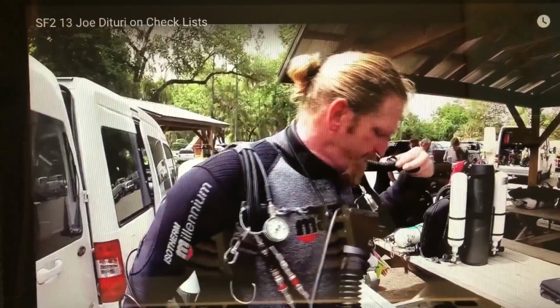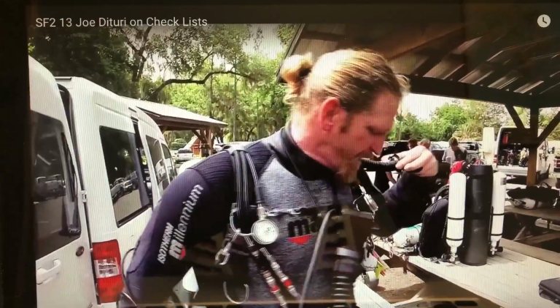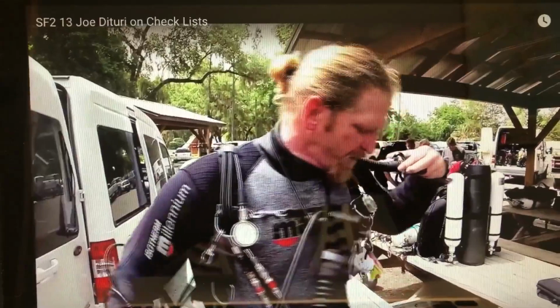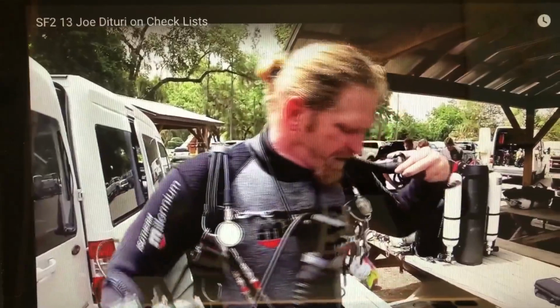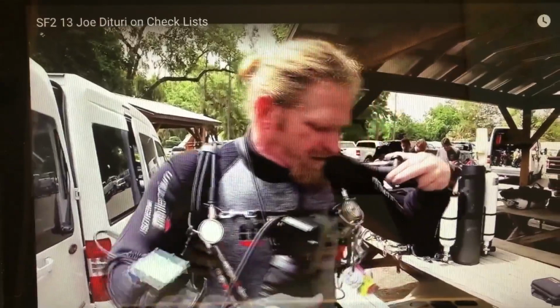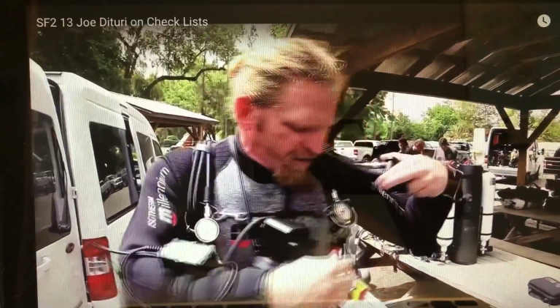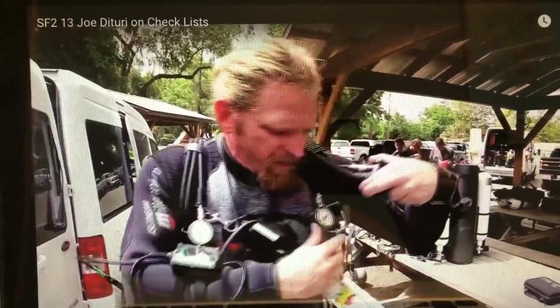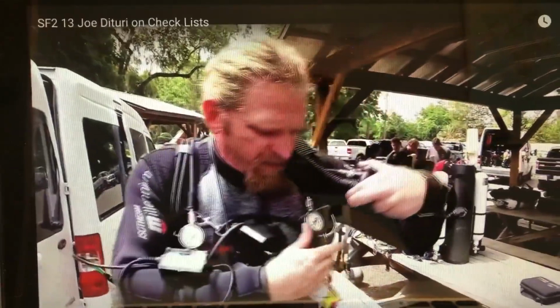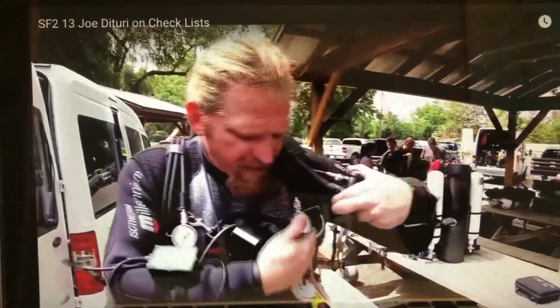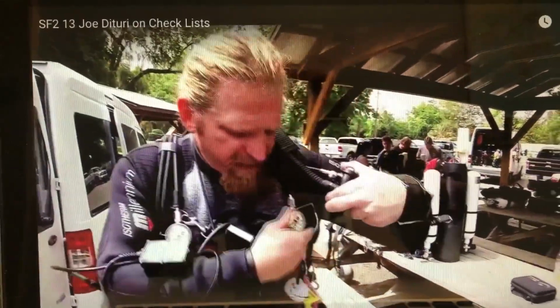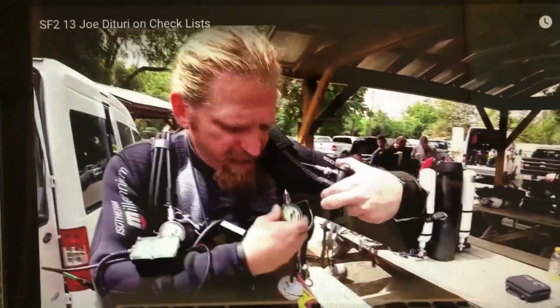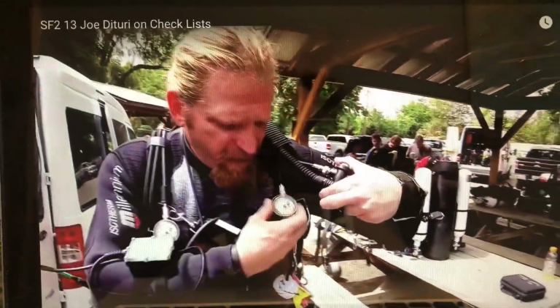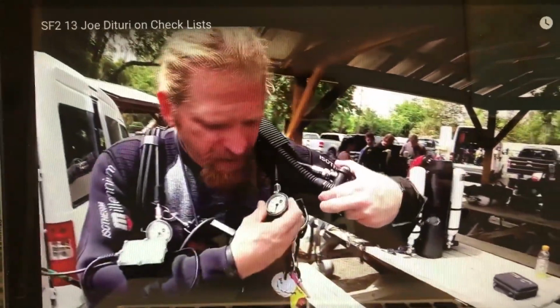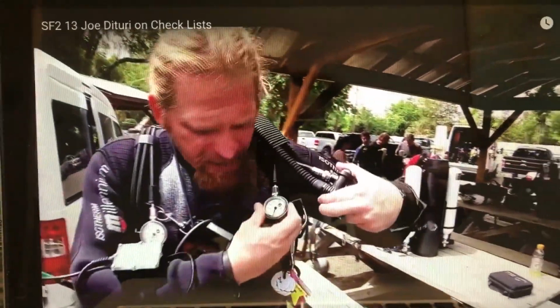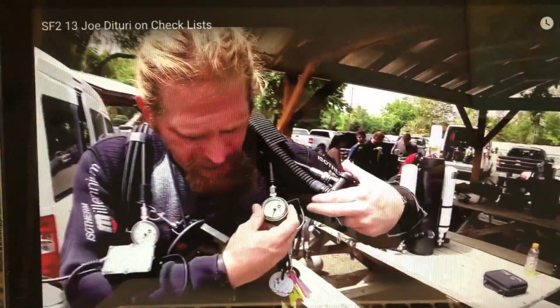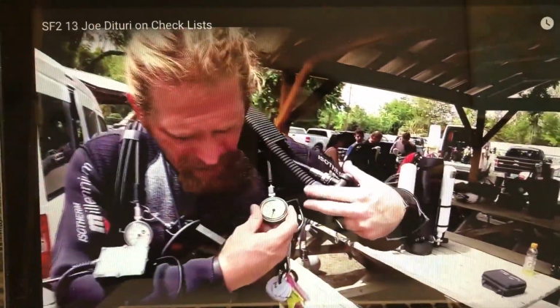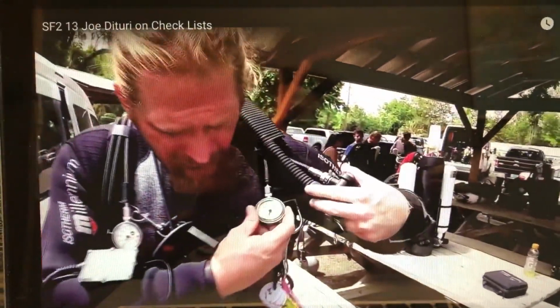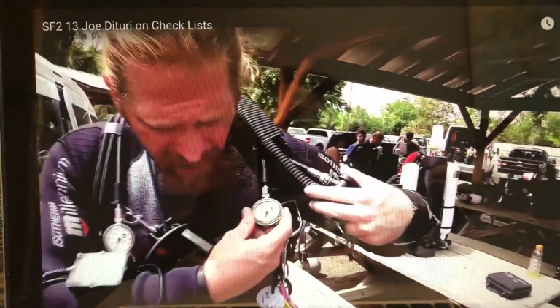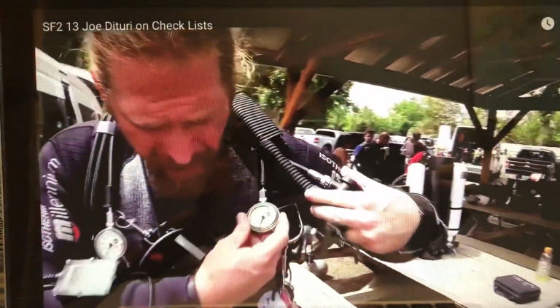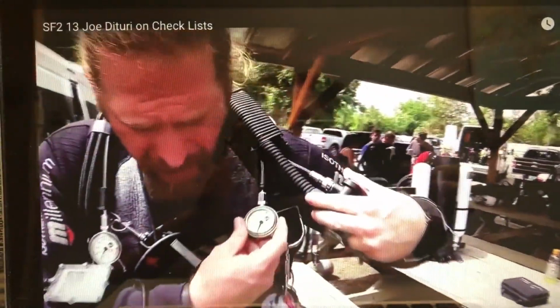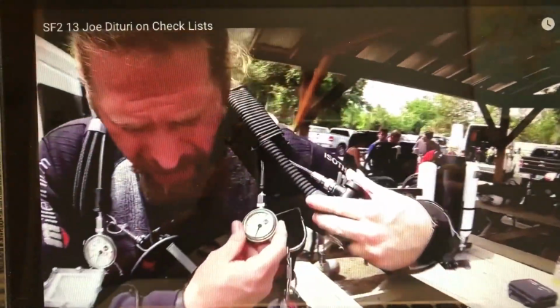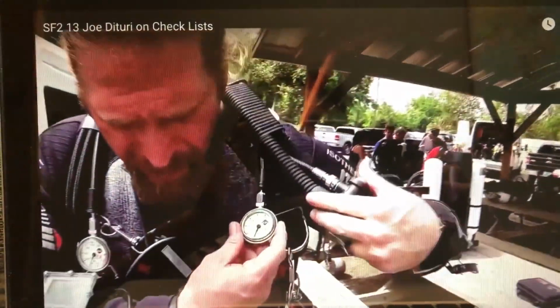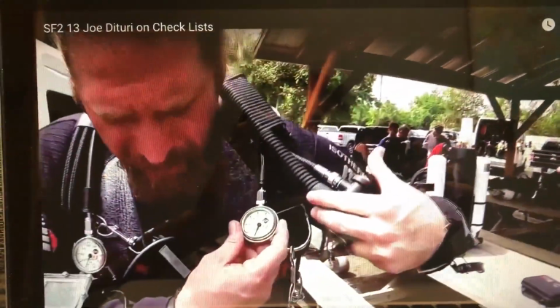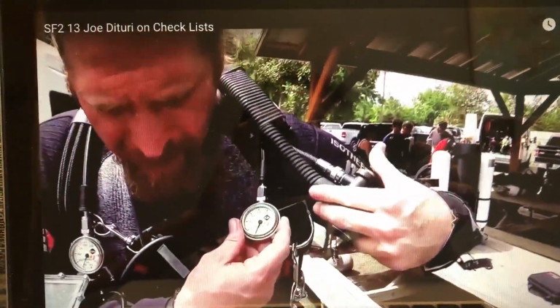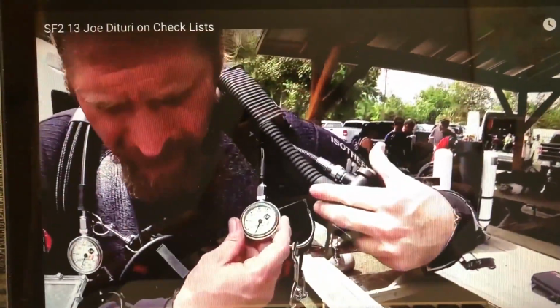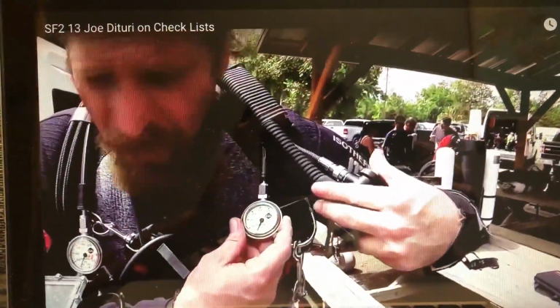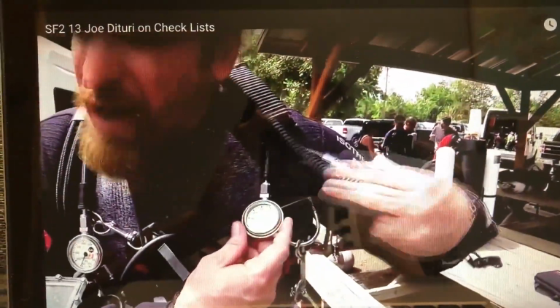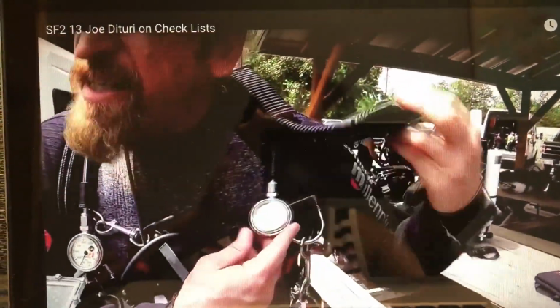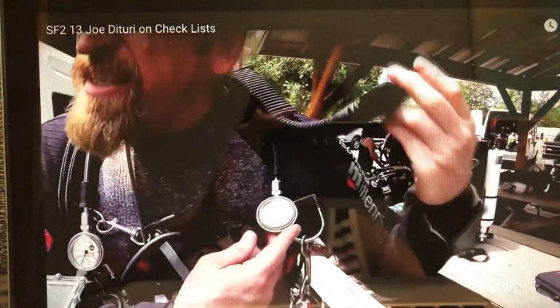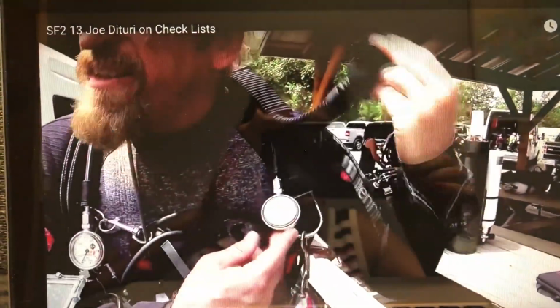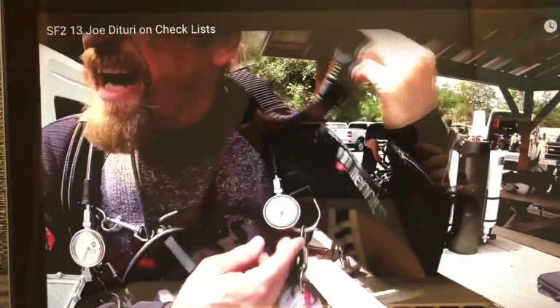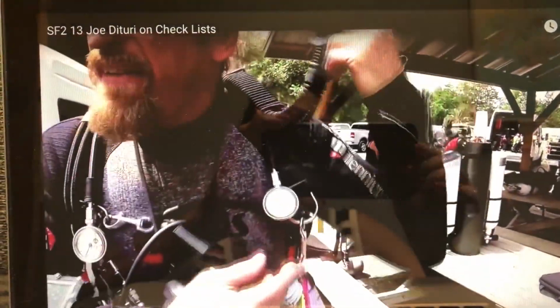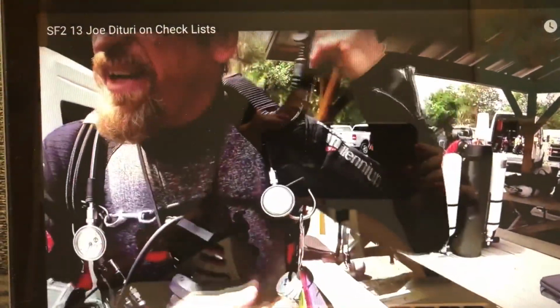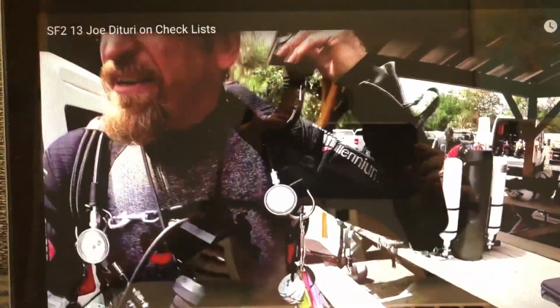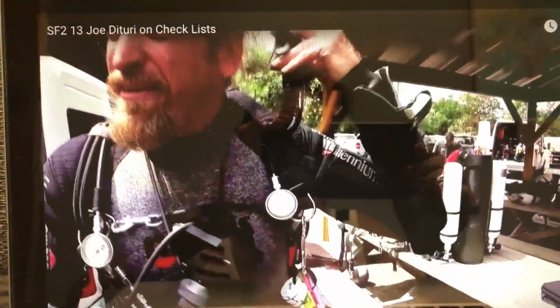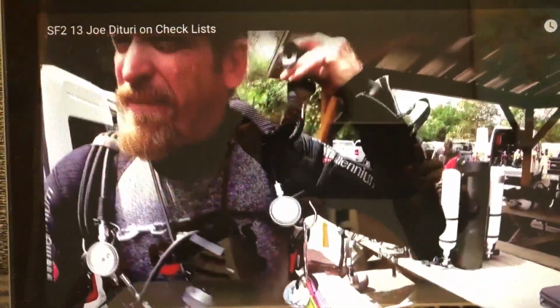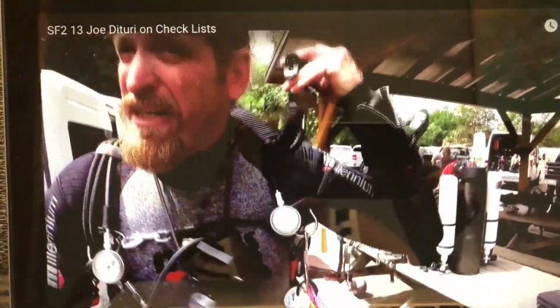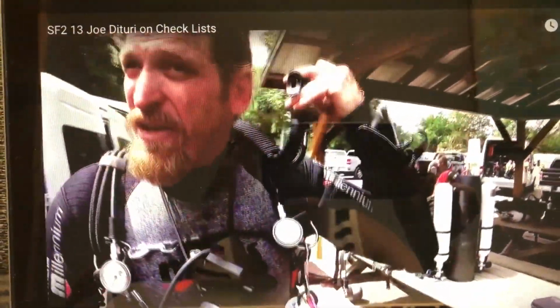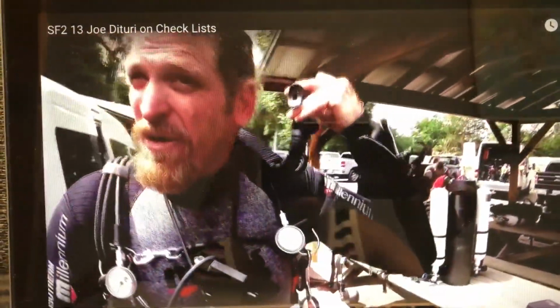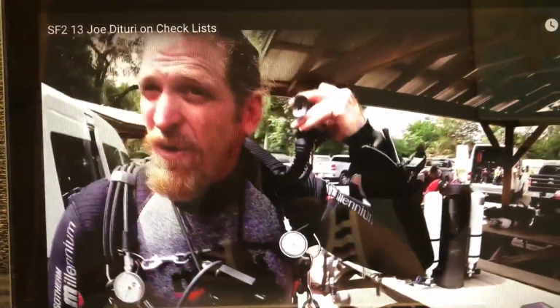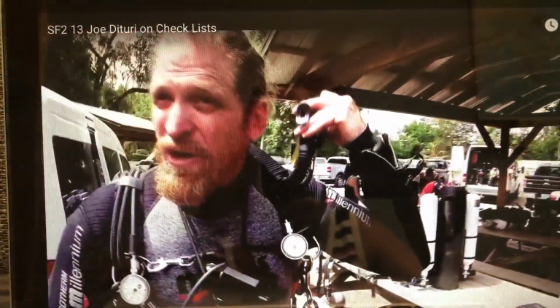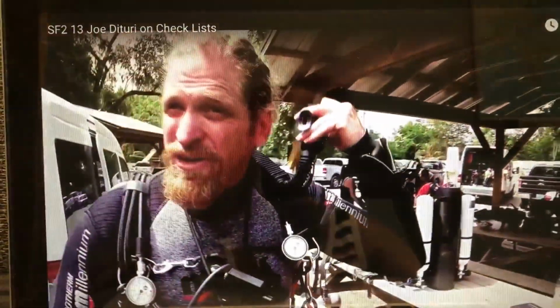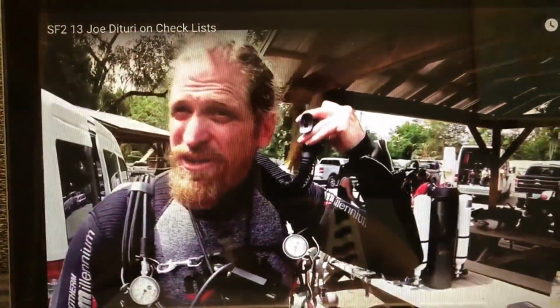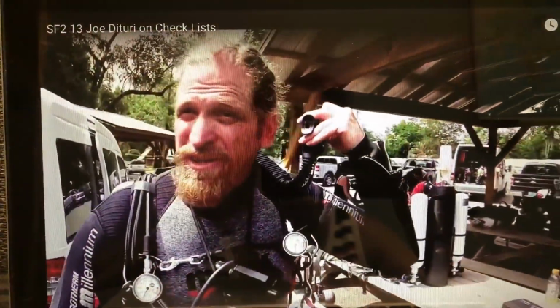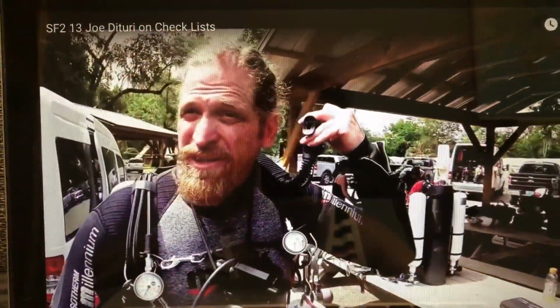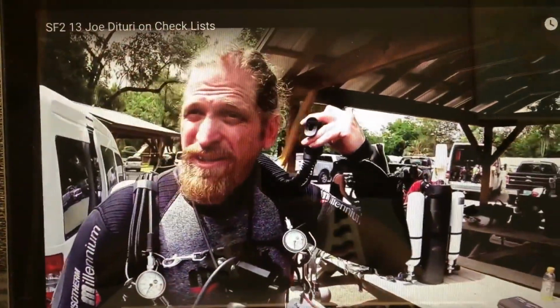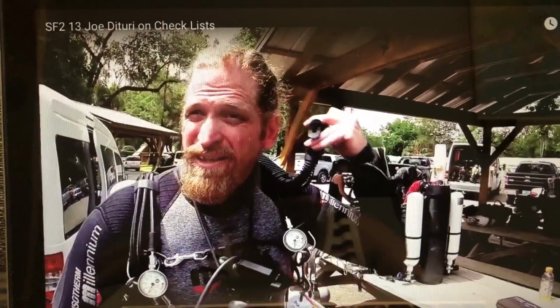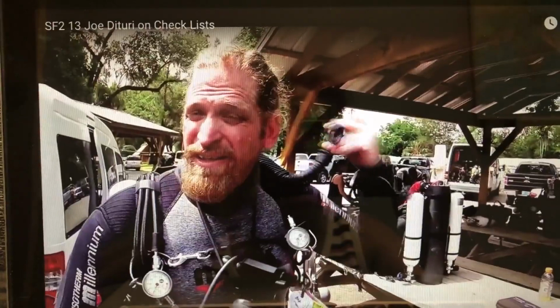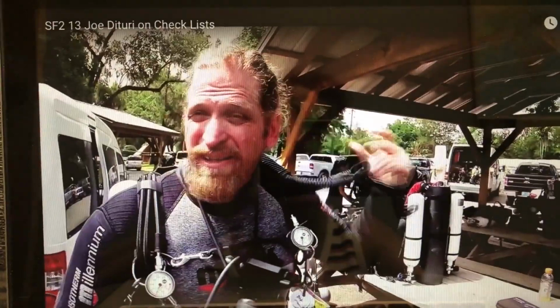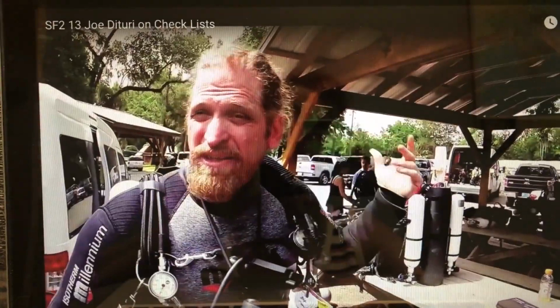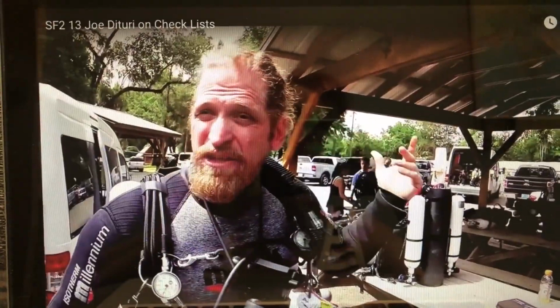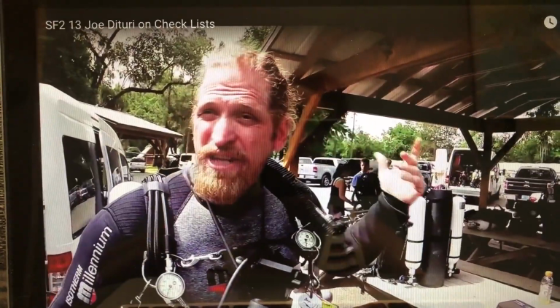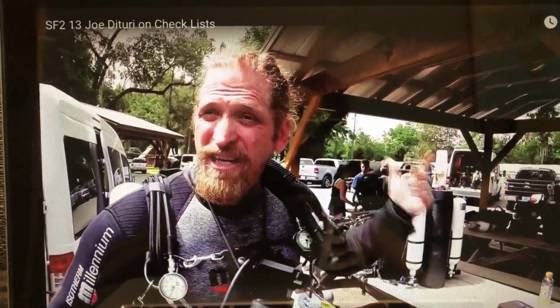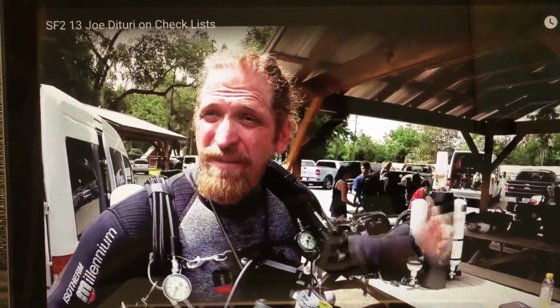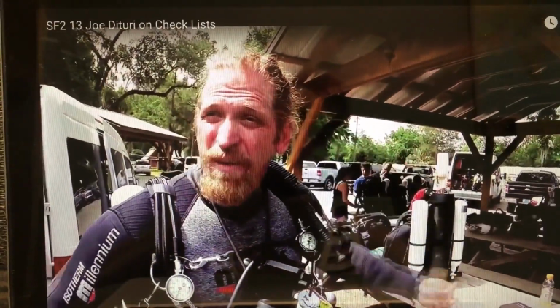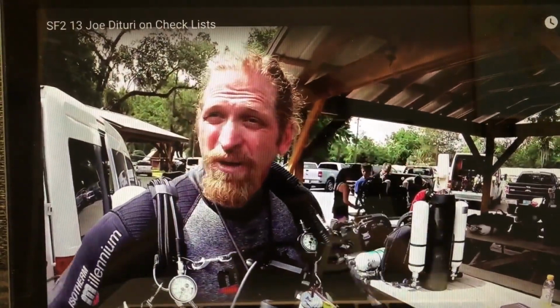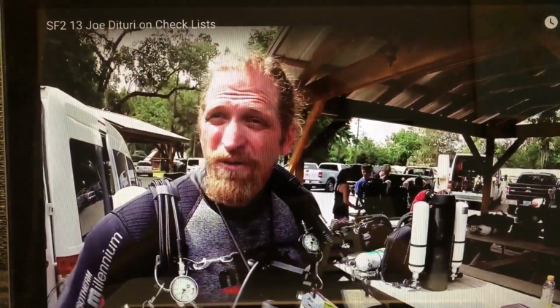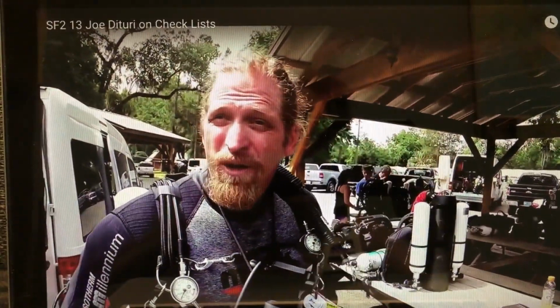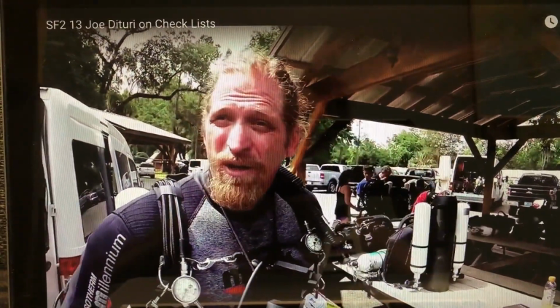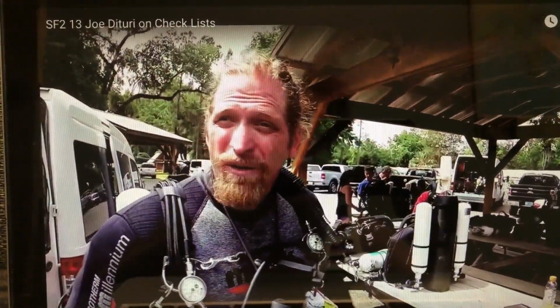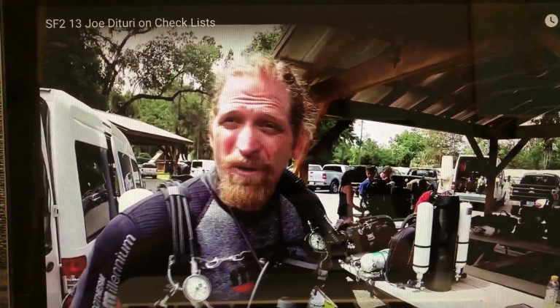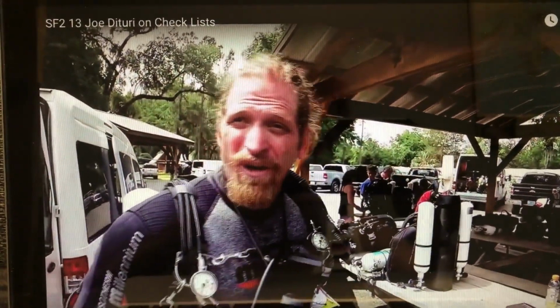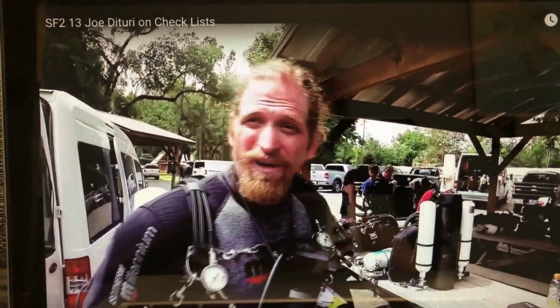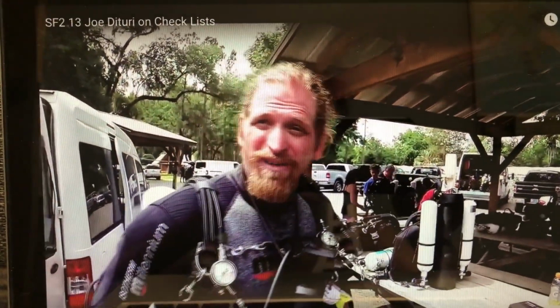Same thing on the diluent side — diluent addition — make sure I still have it, make sure it works. Just checking the parts before you go in the water.